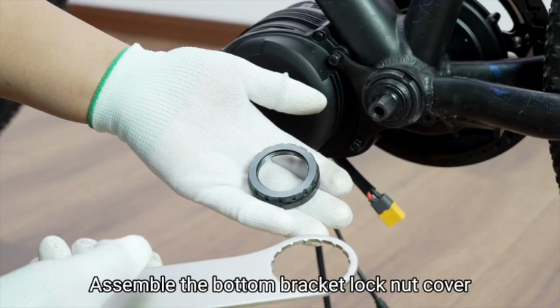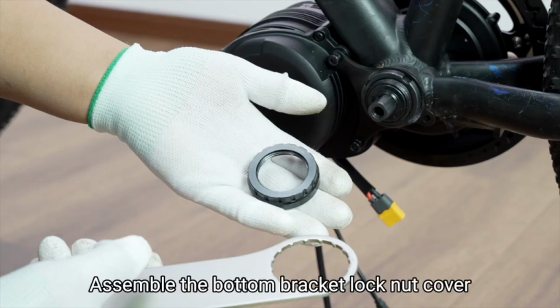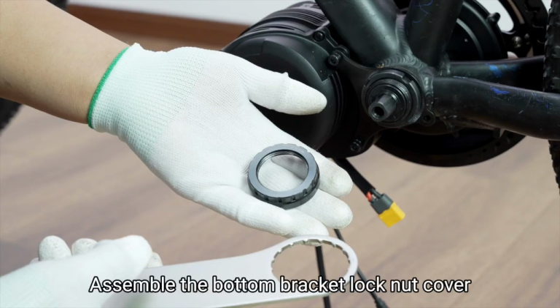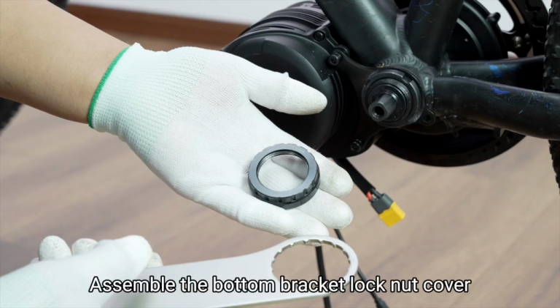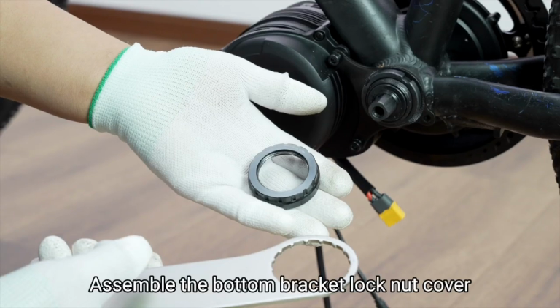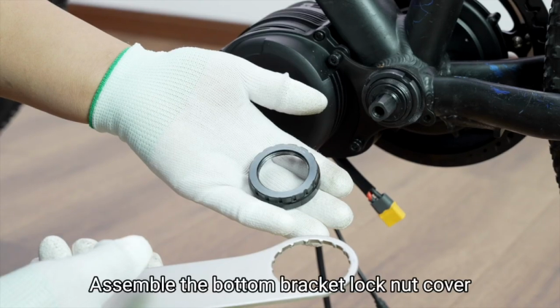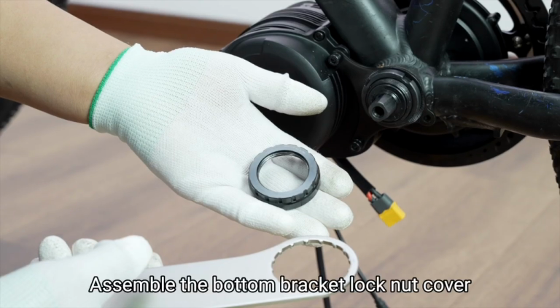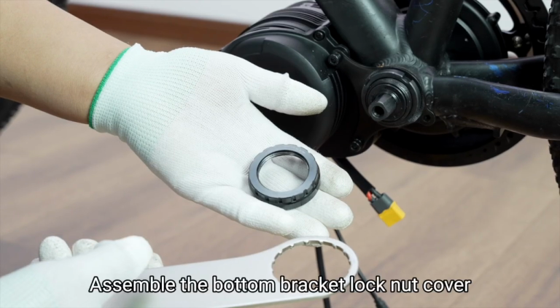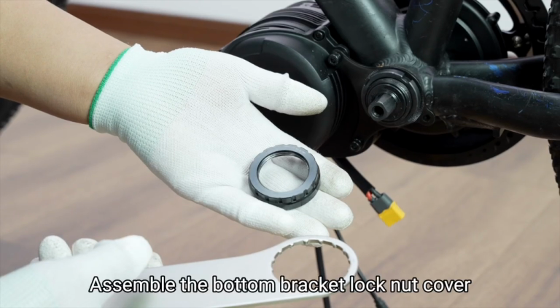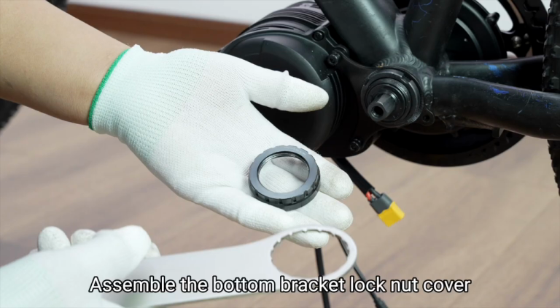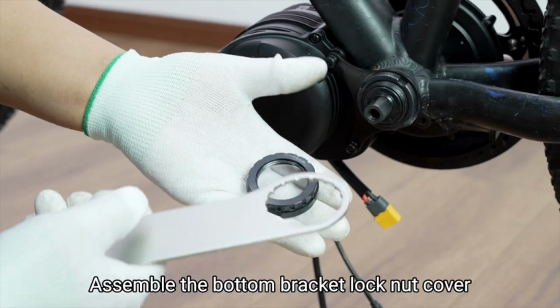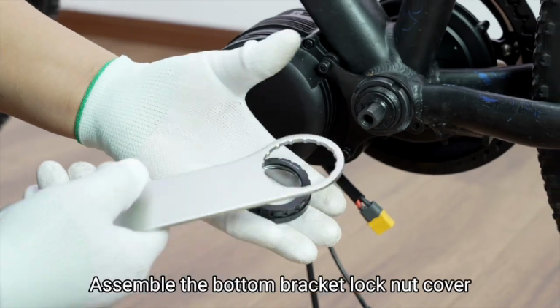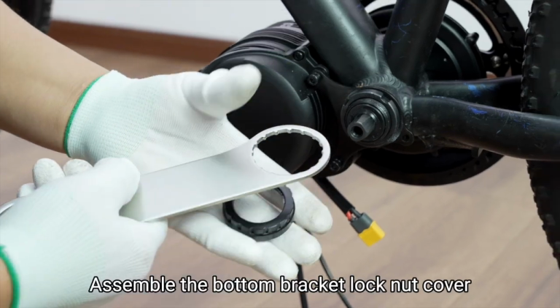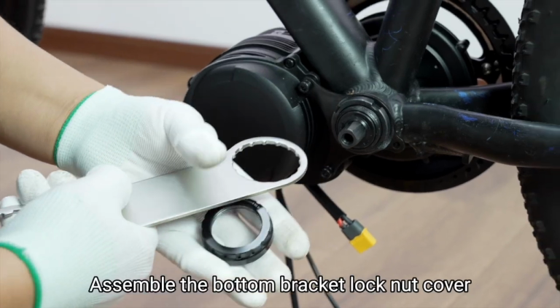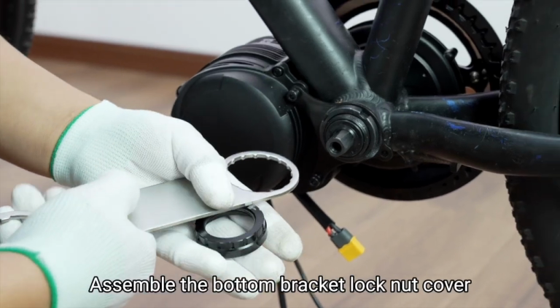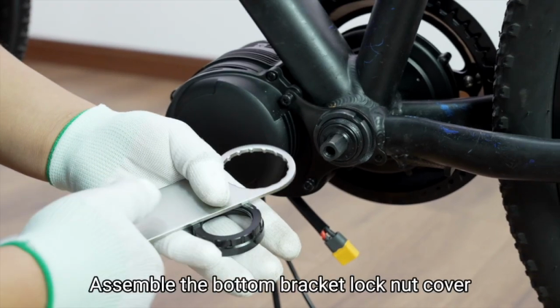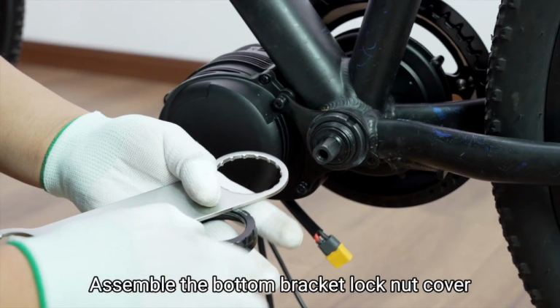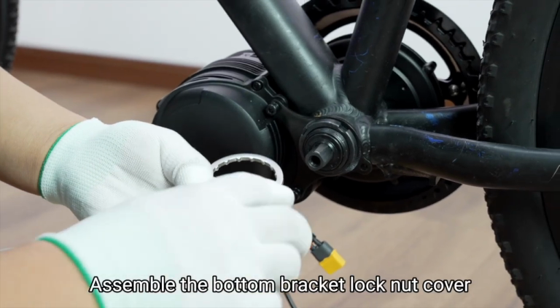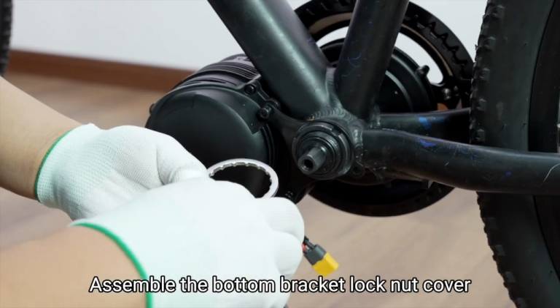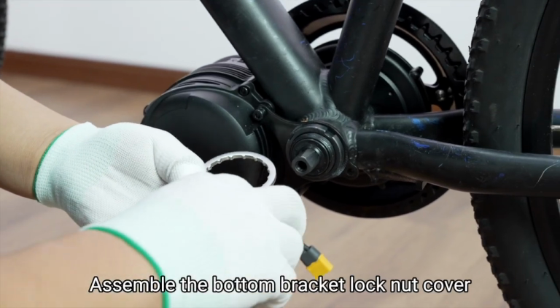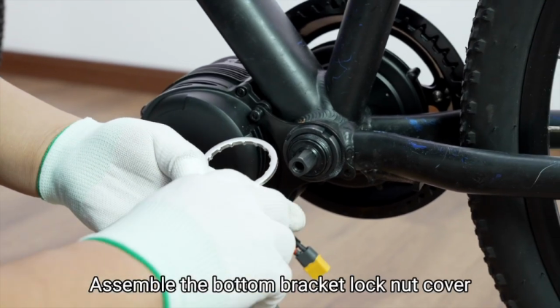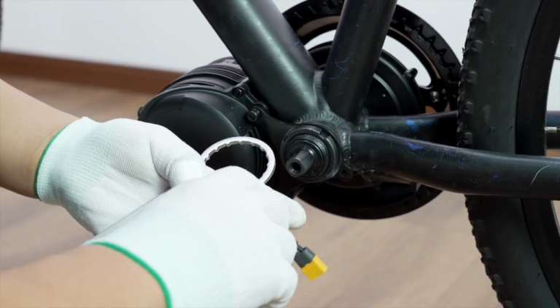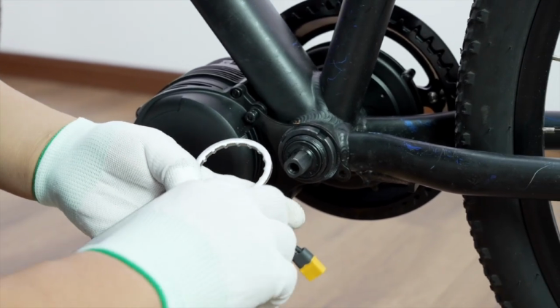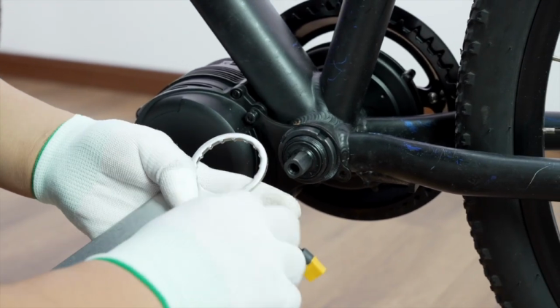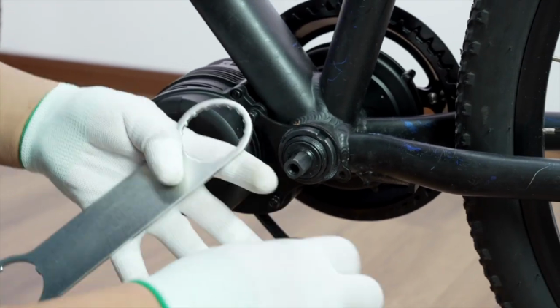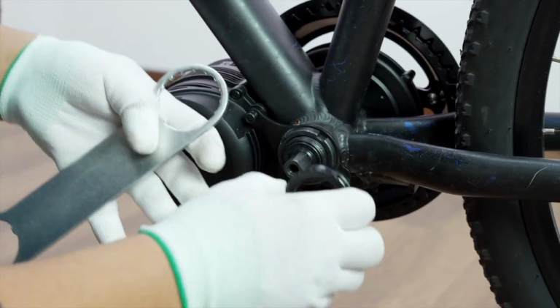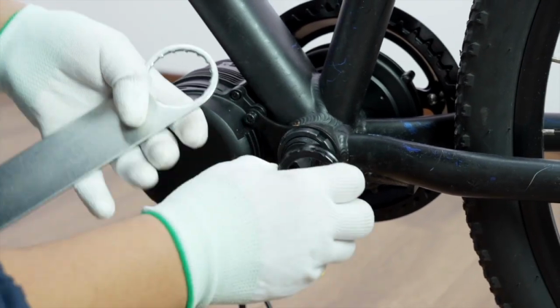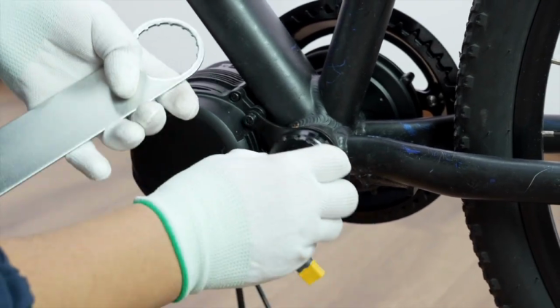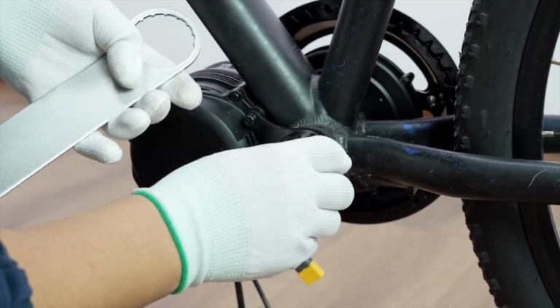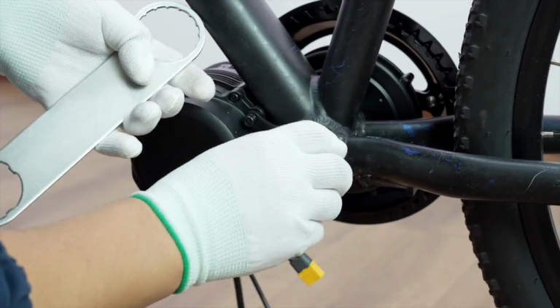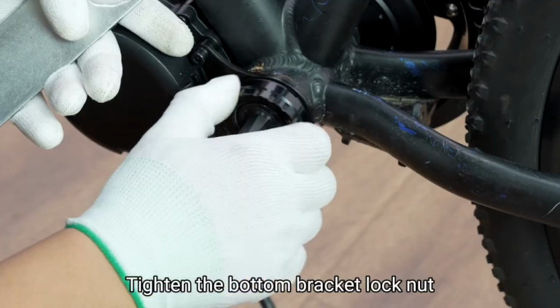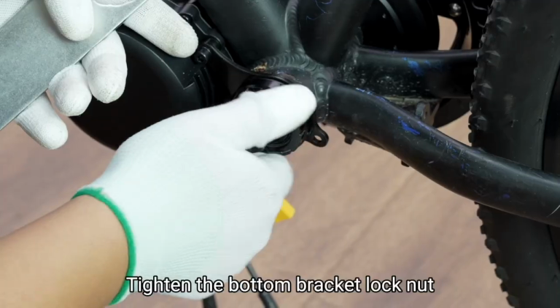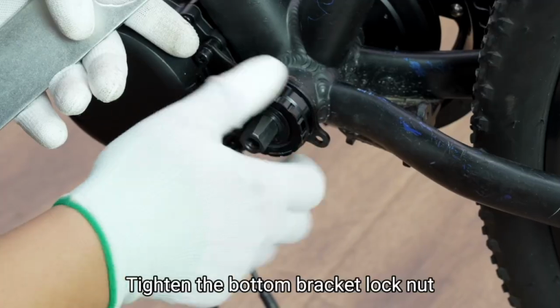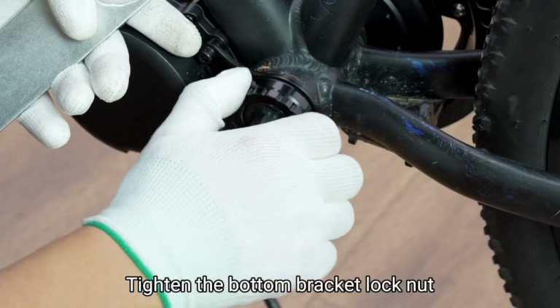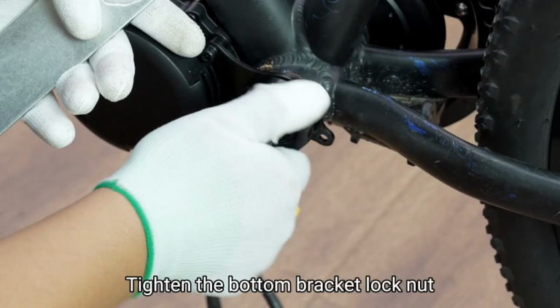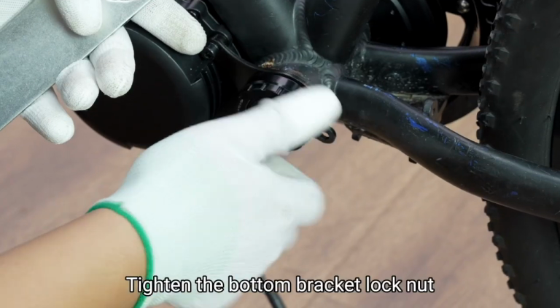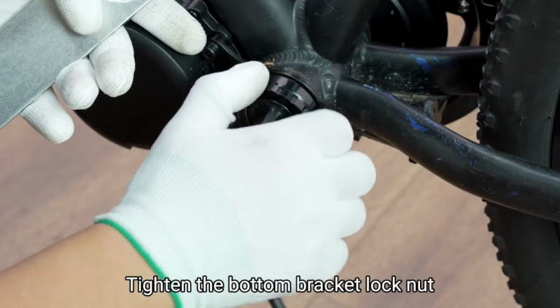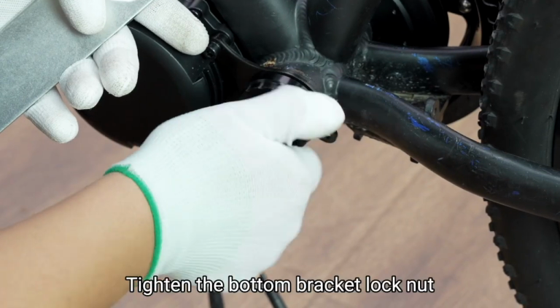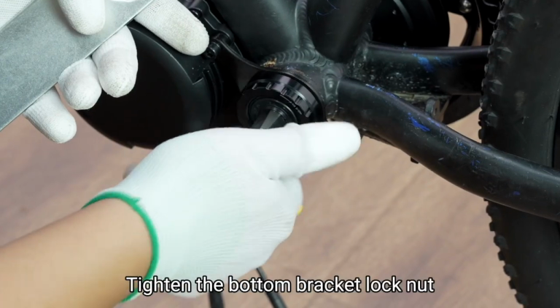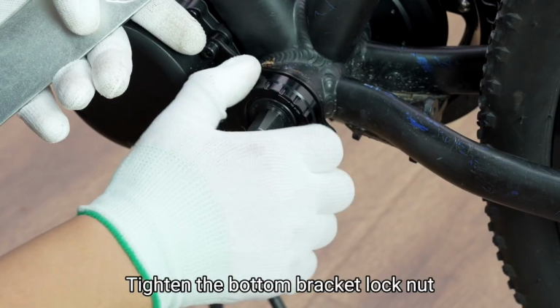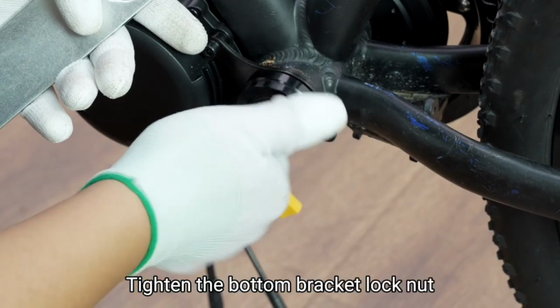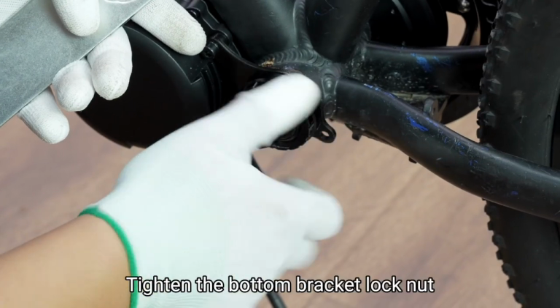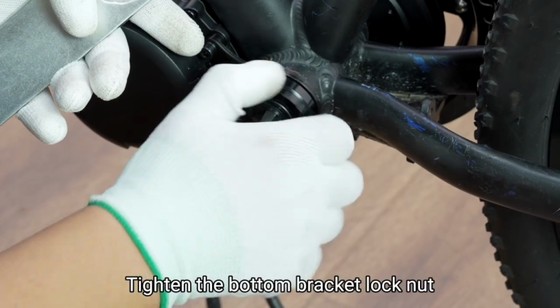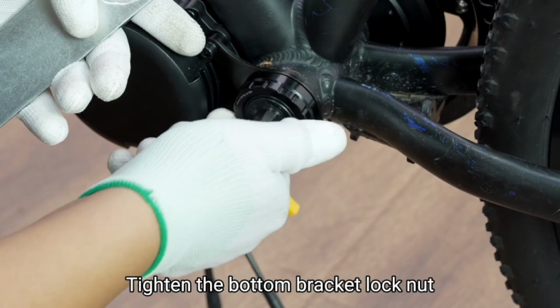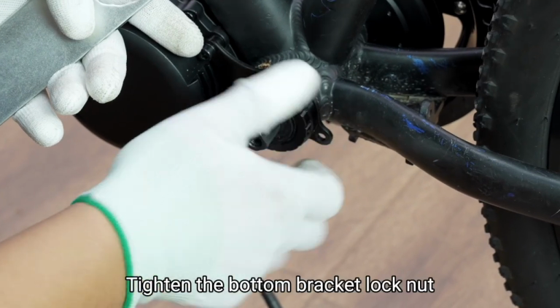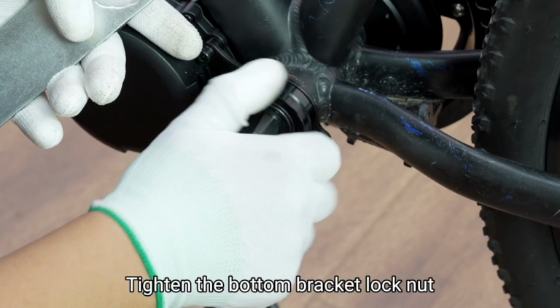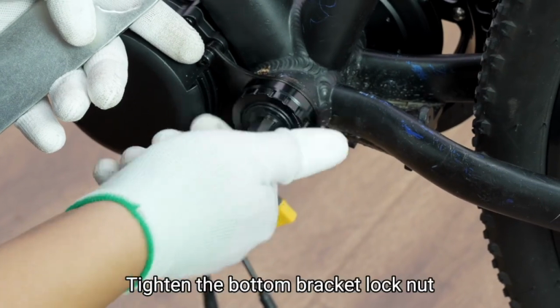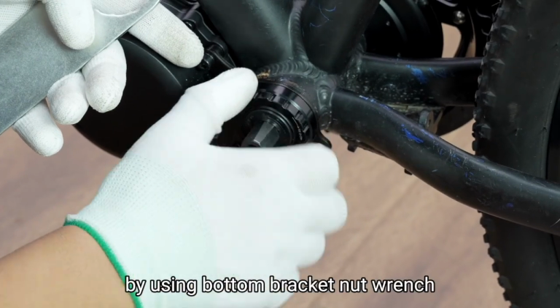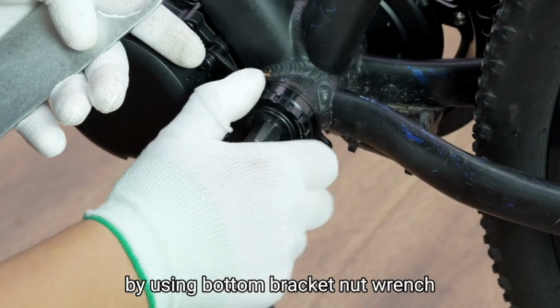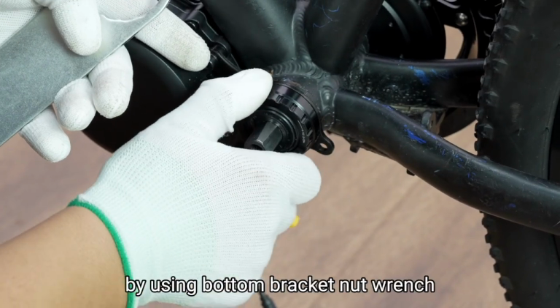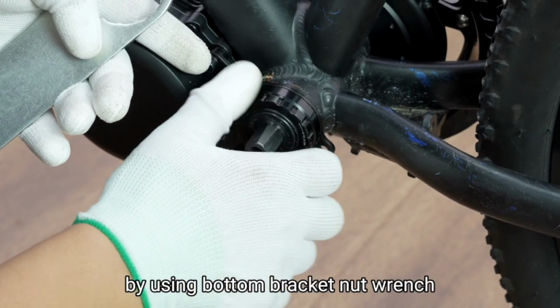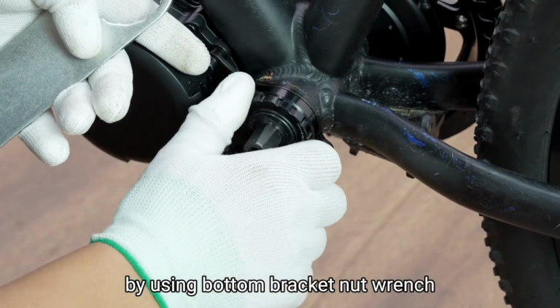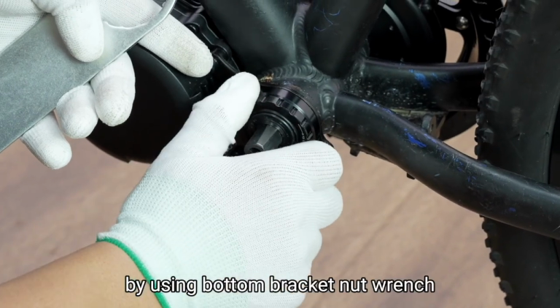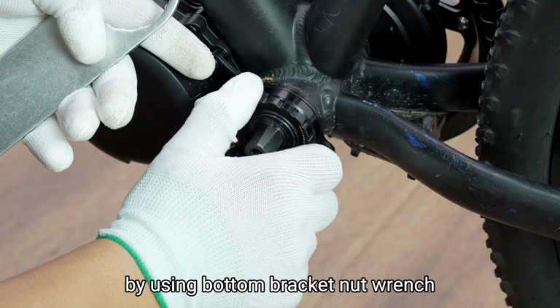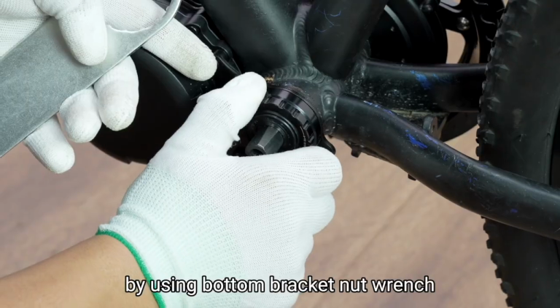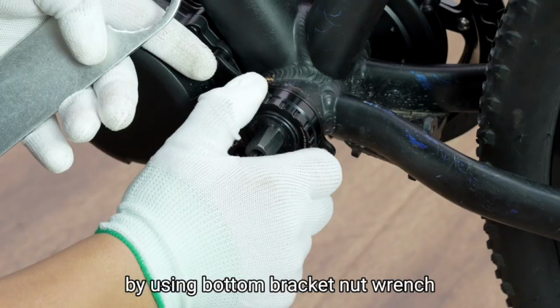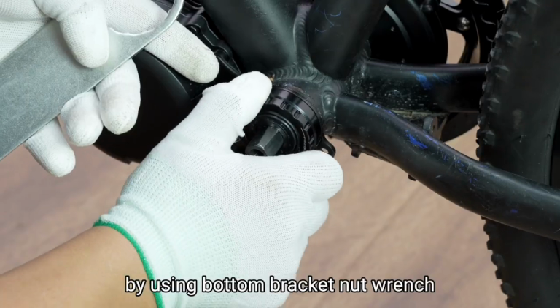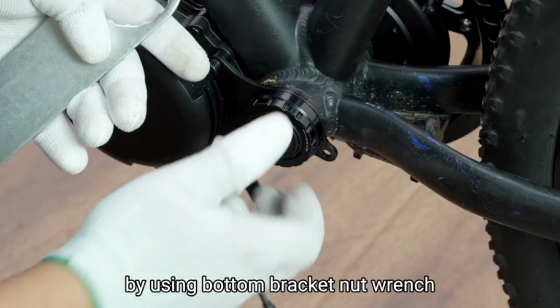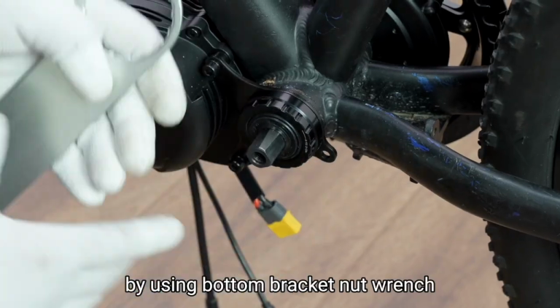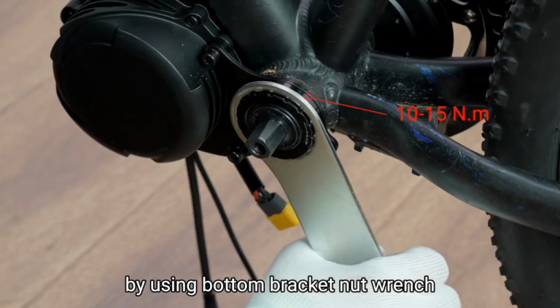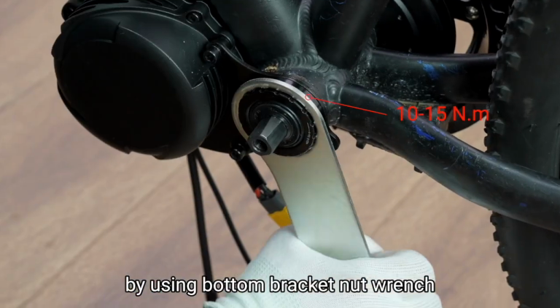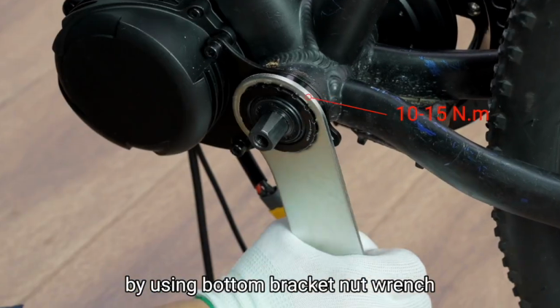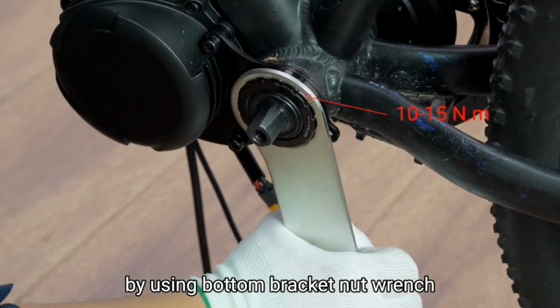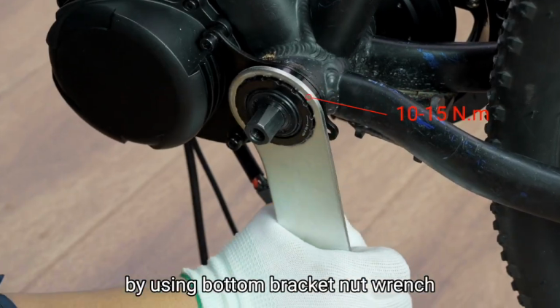Assemble the bottom bracket lock nut cover. Tighten the bottom bracket lock nut by using the bottom bracket nut wrench.